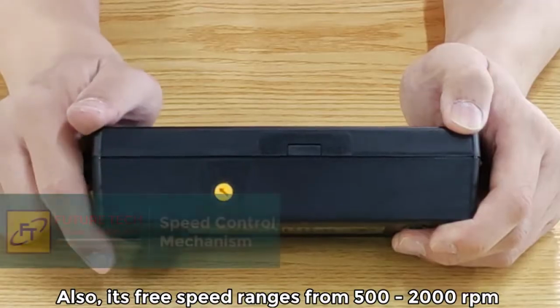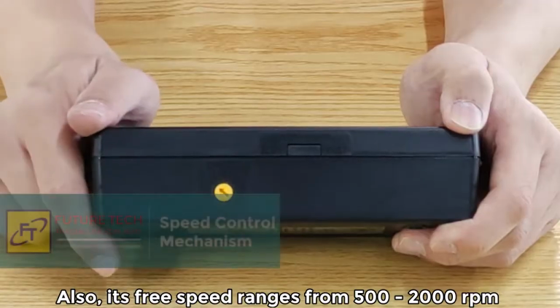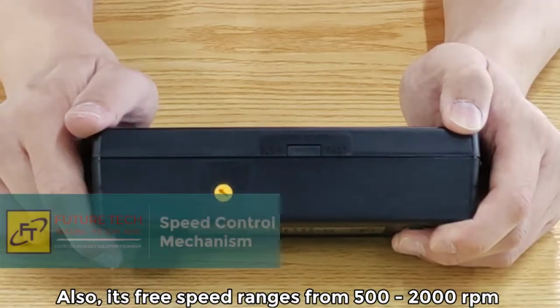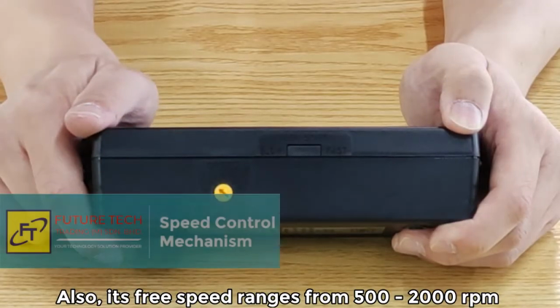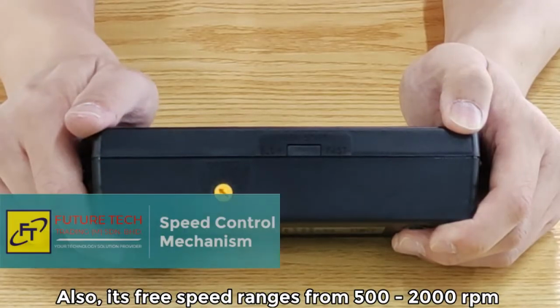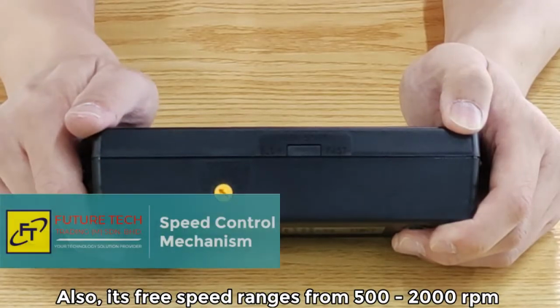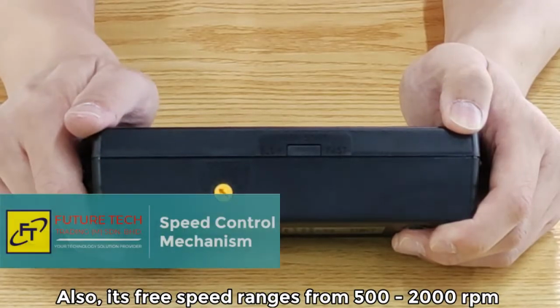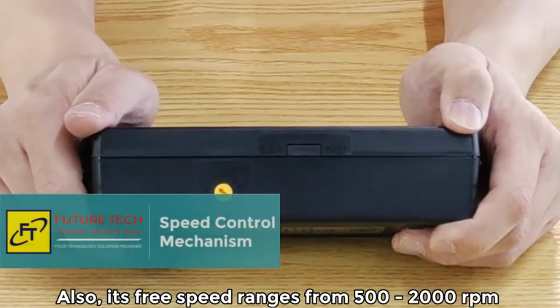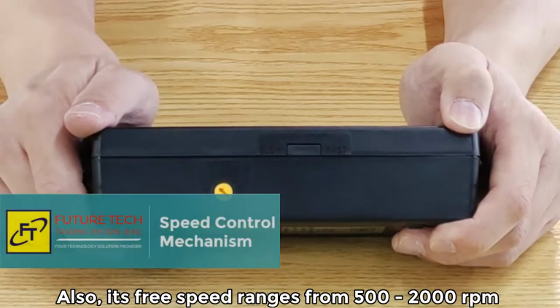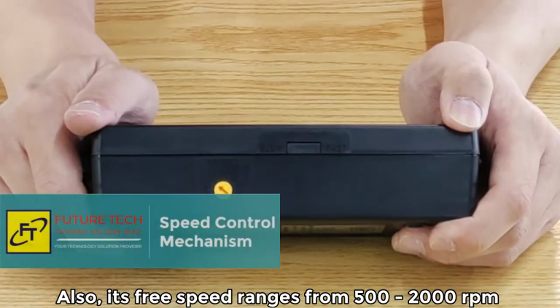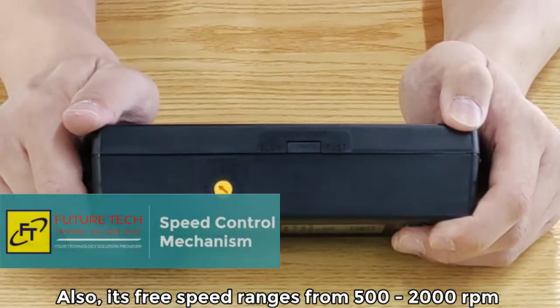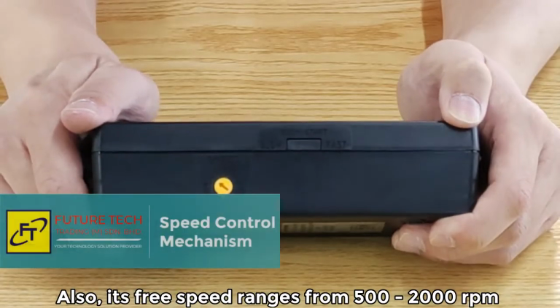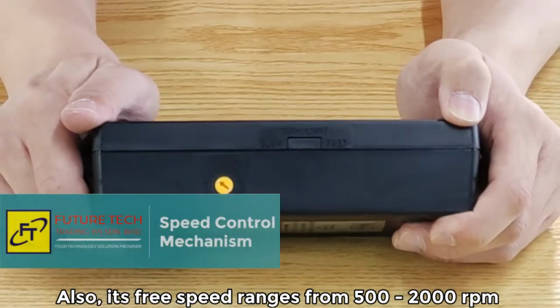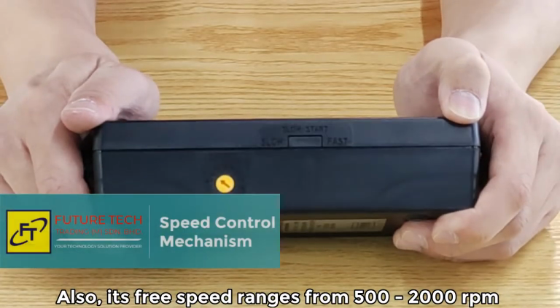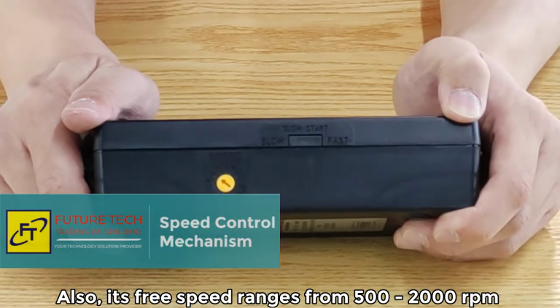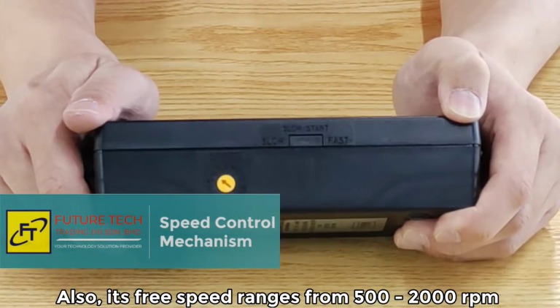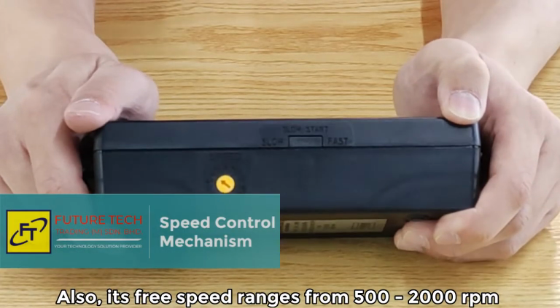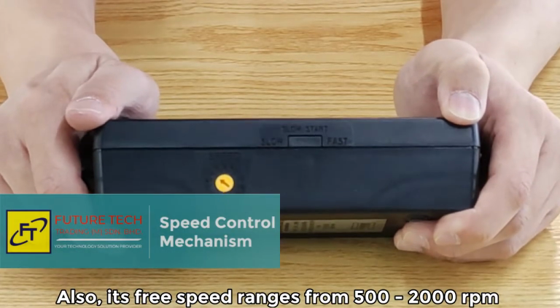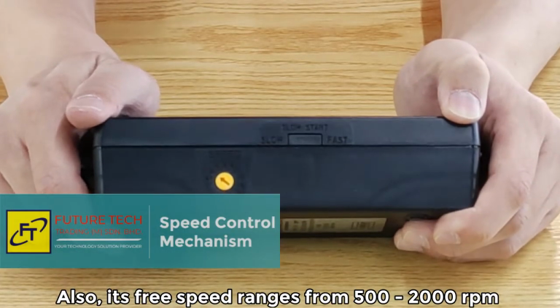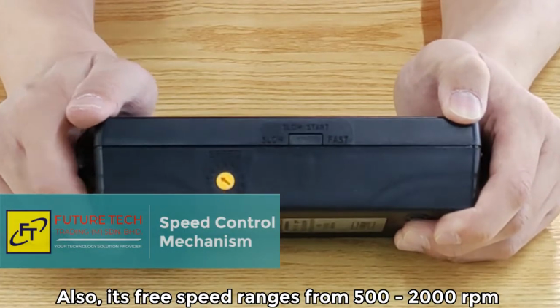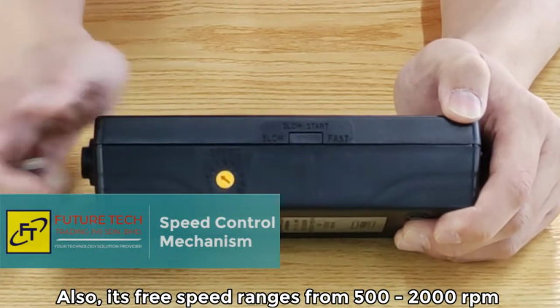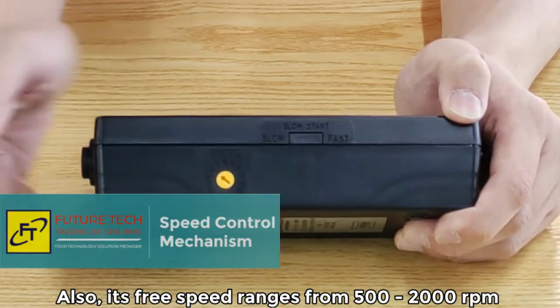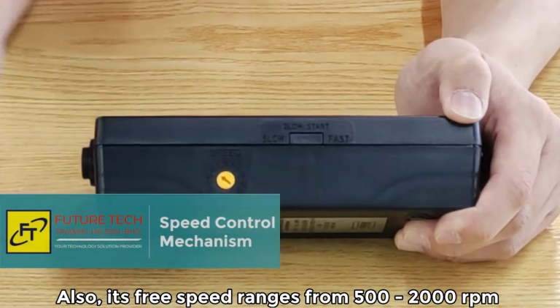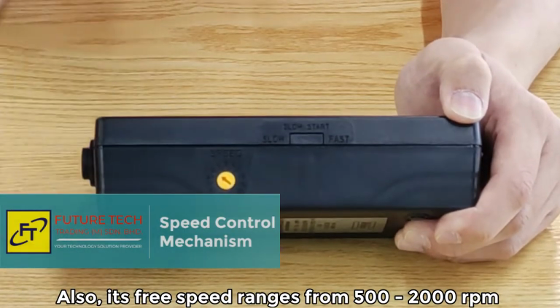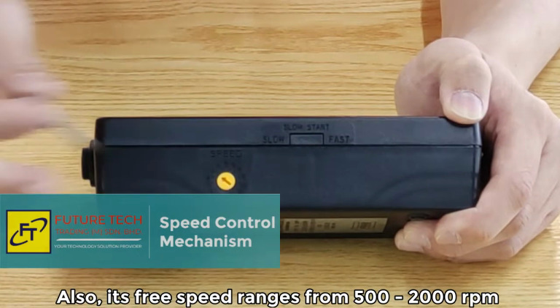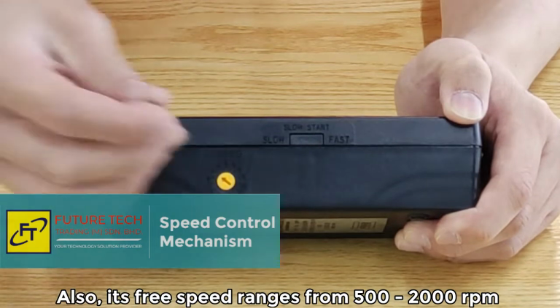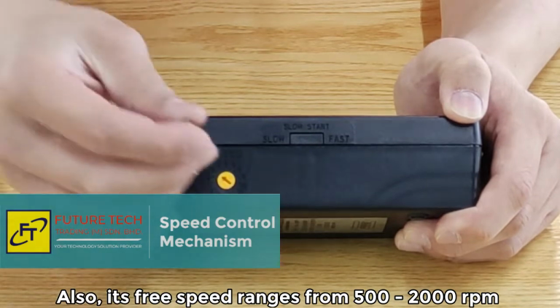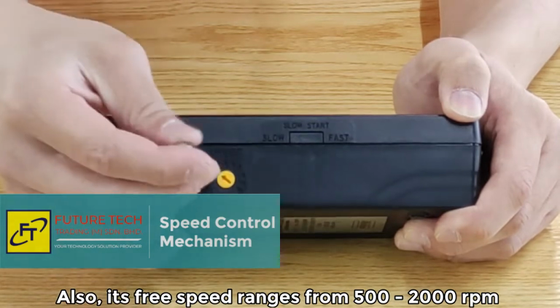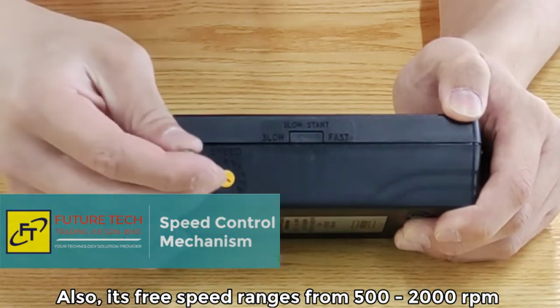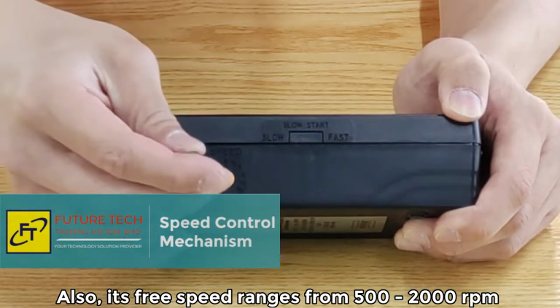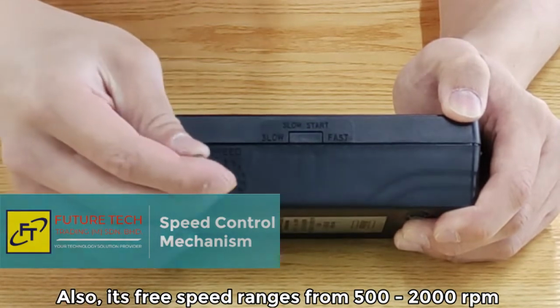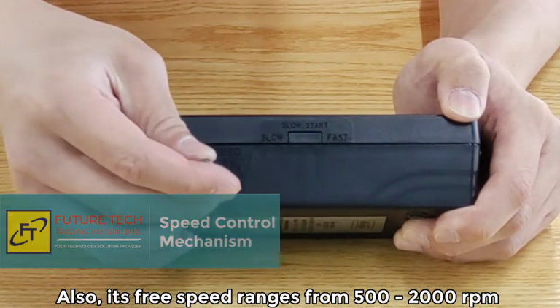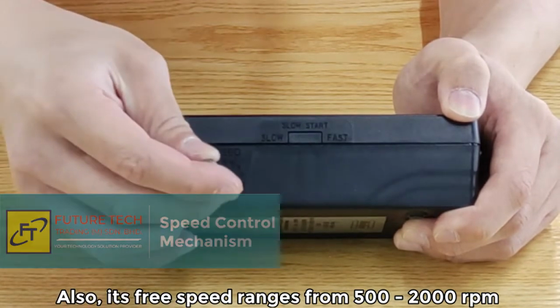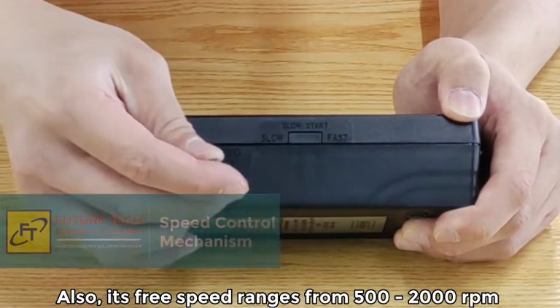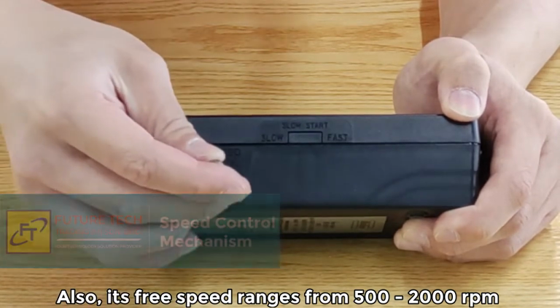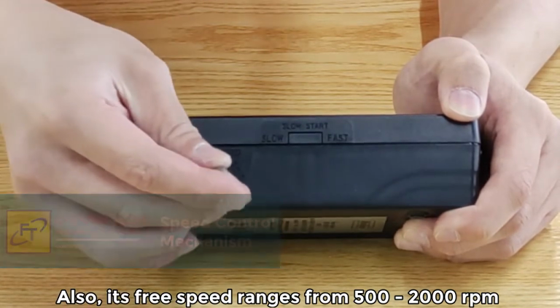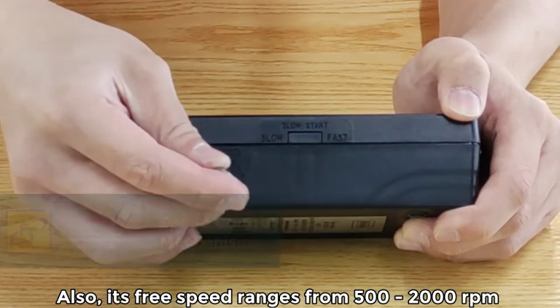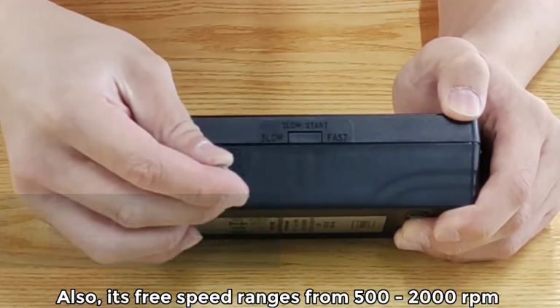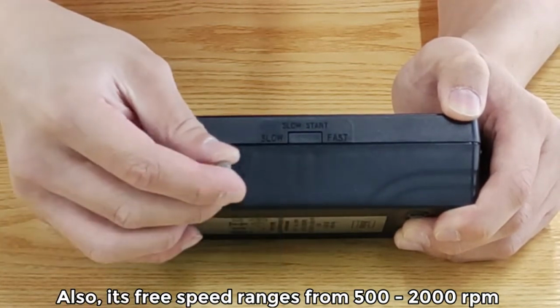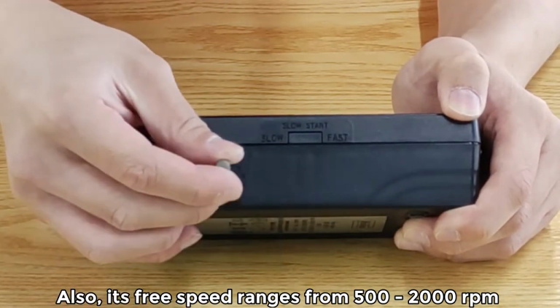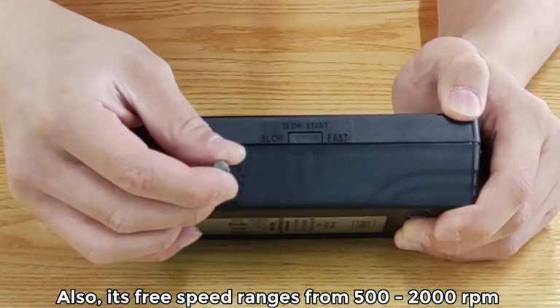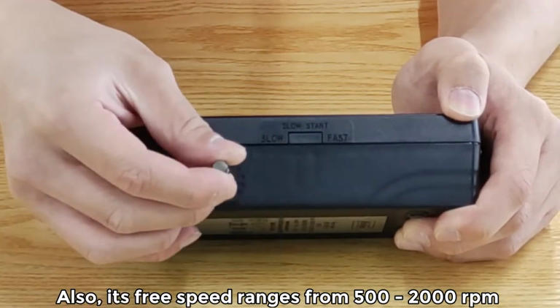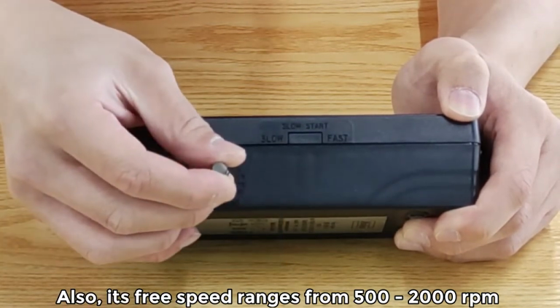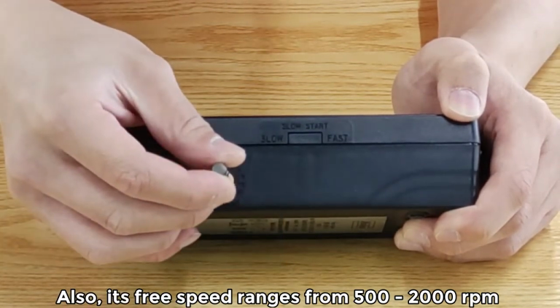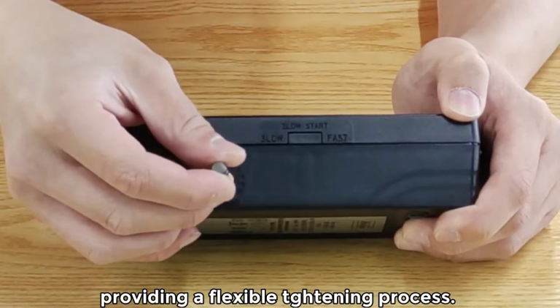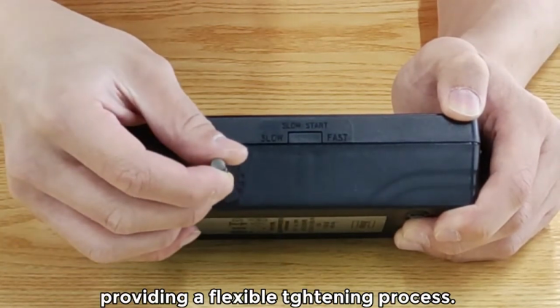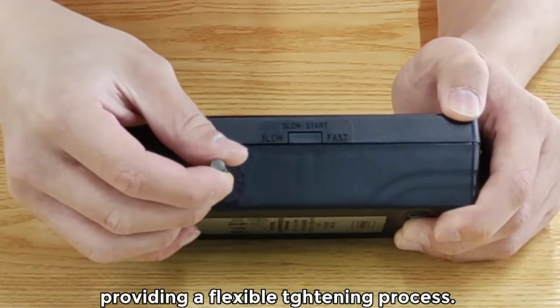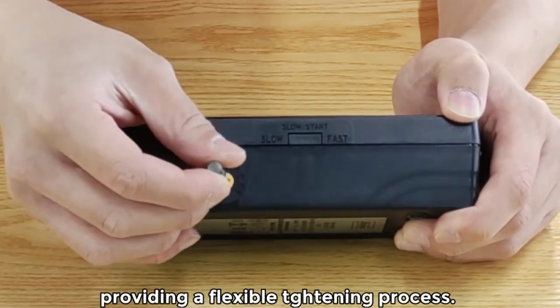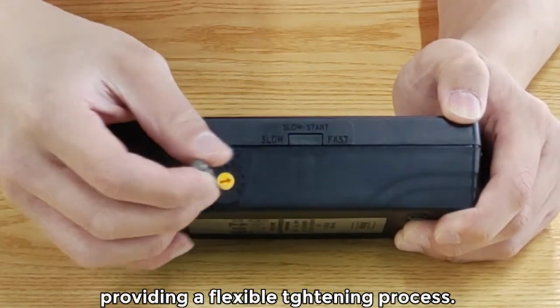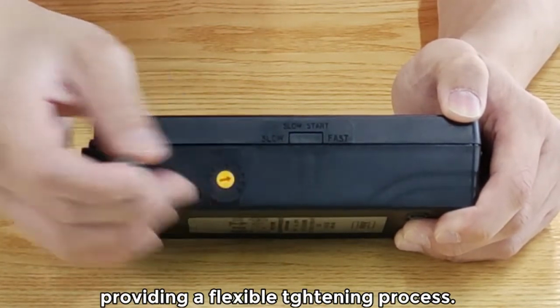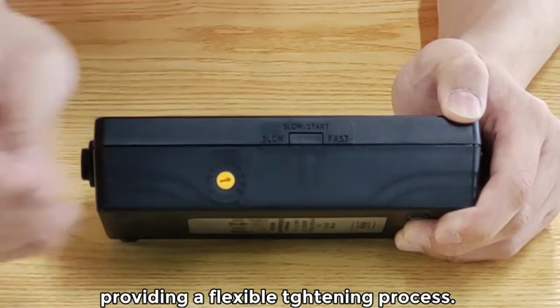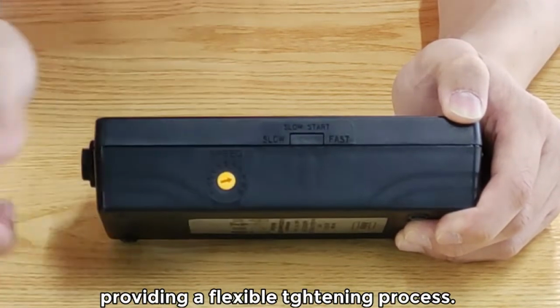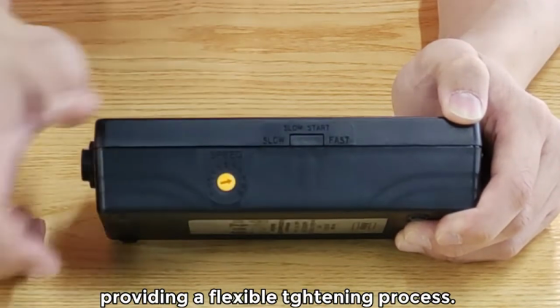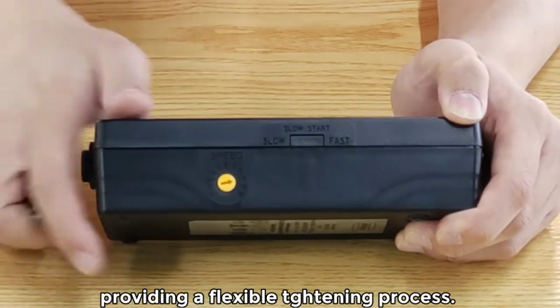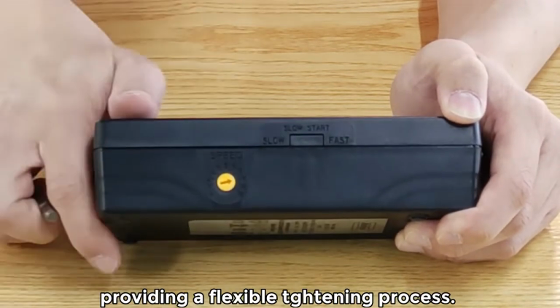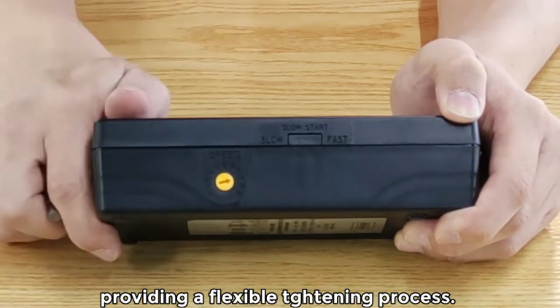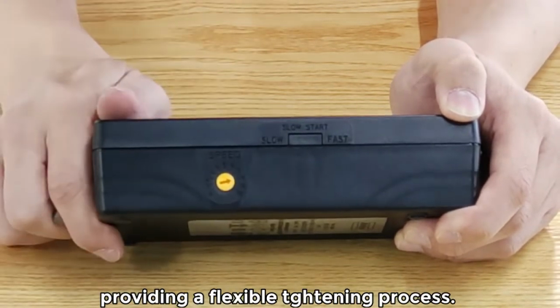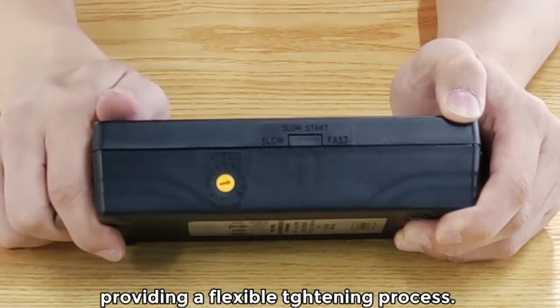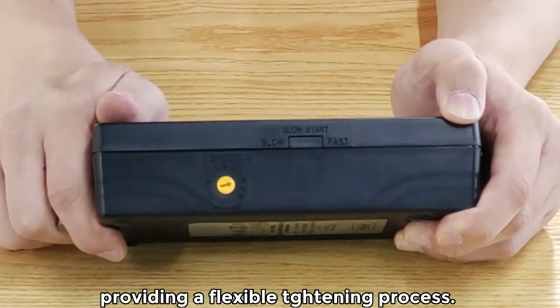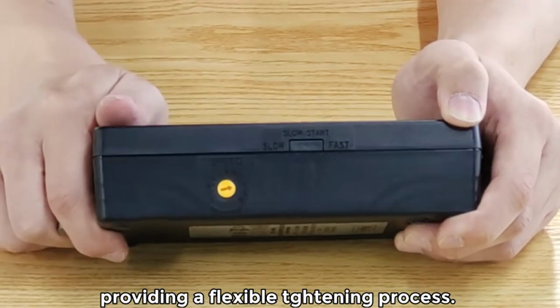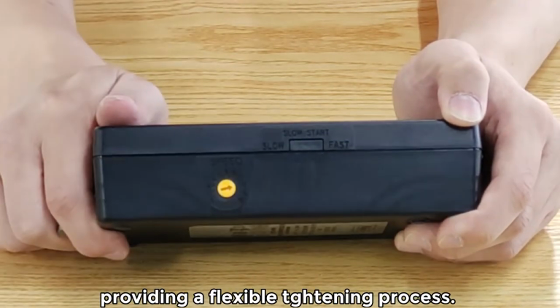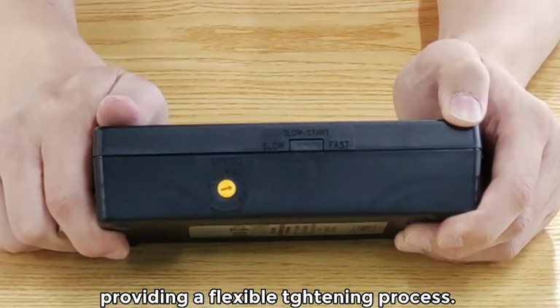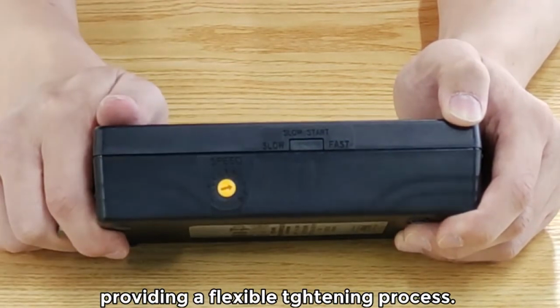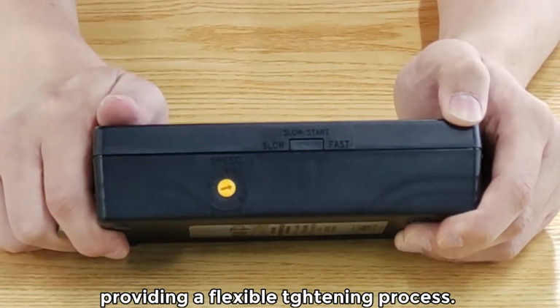Also, its free speed ranges from 500 to 2,000 rpm, providing a flexible tightening process.